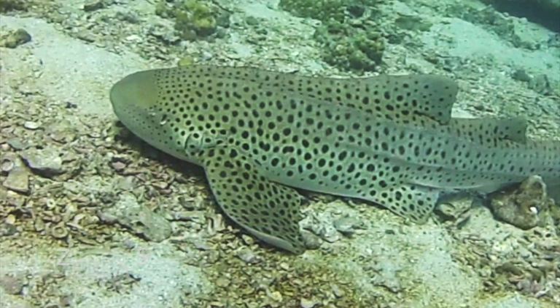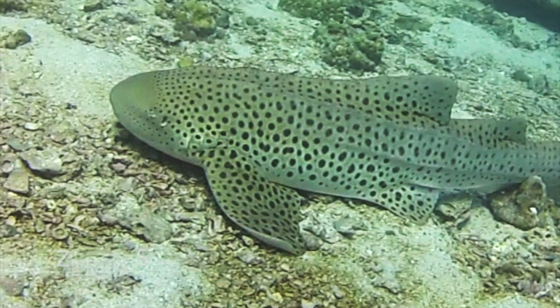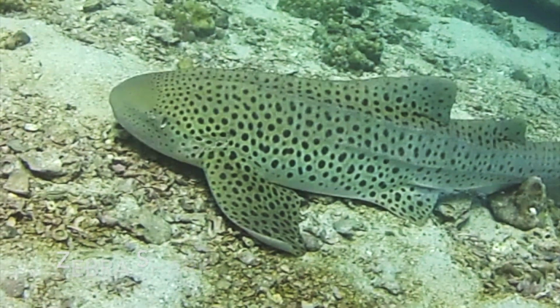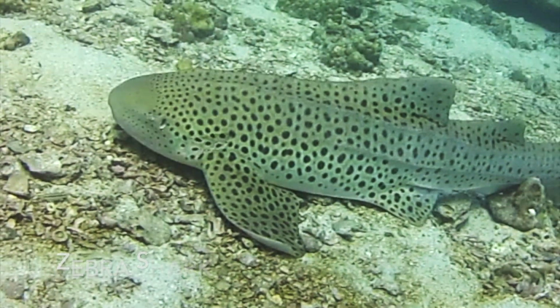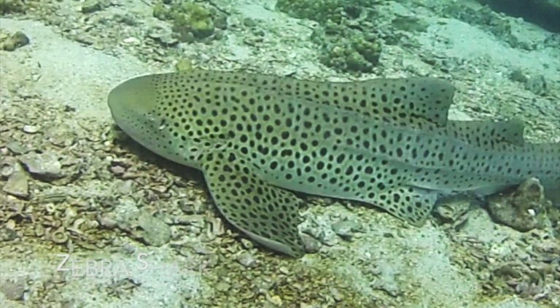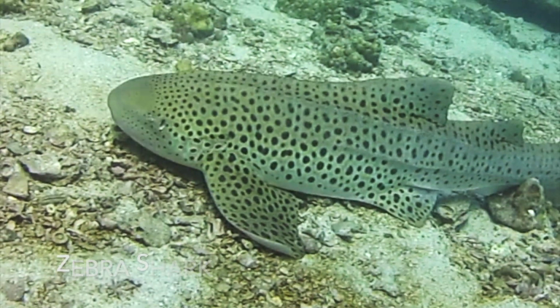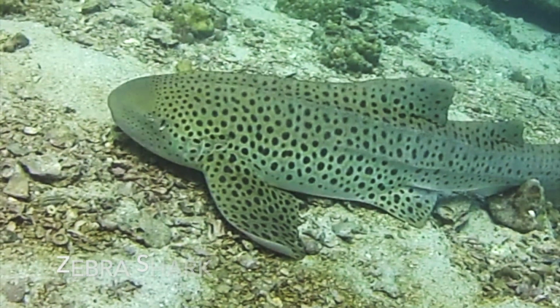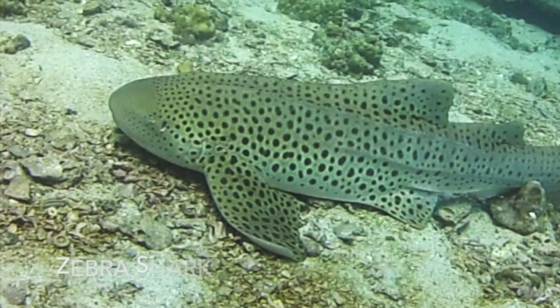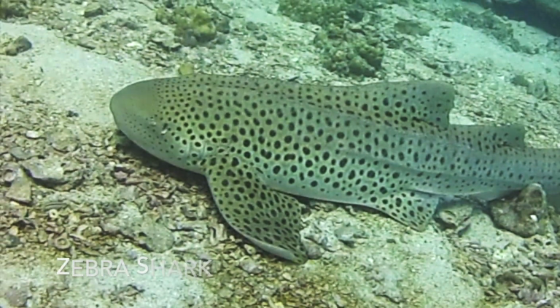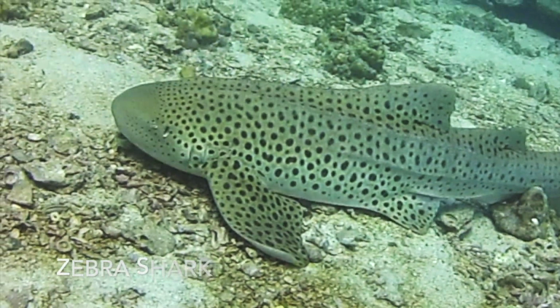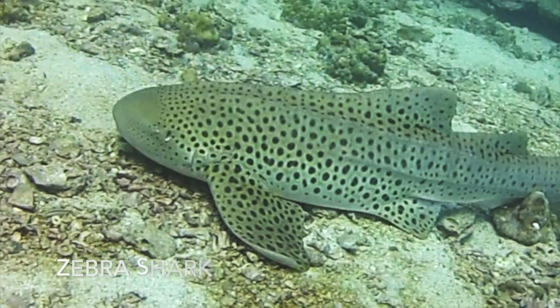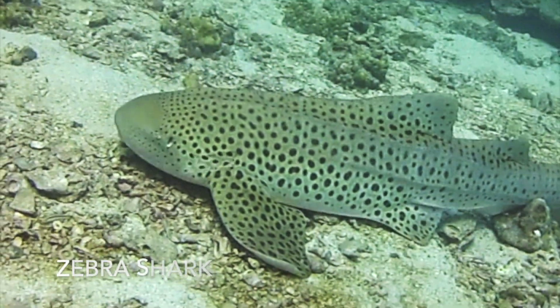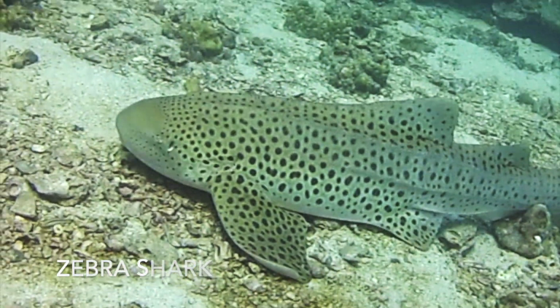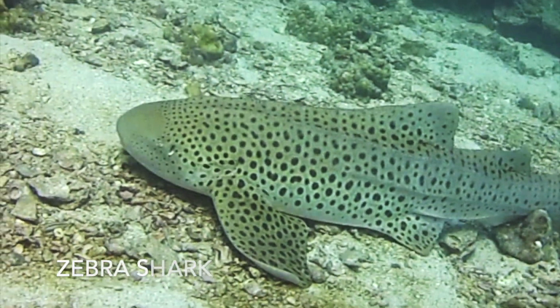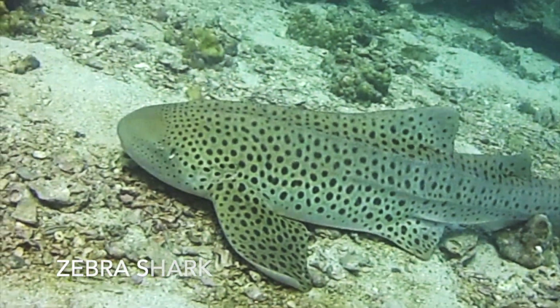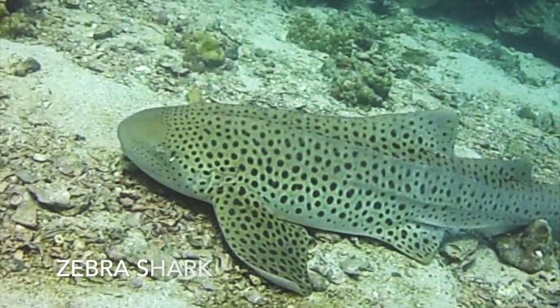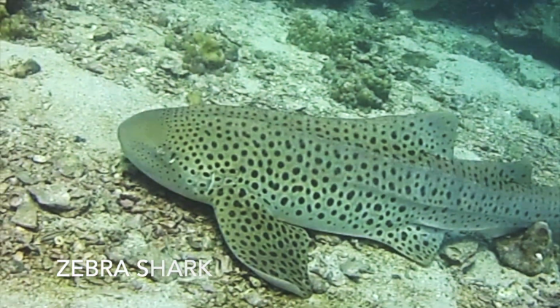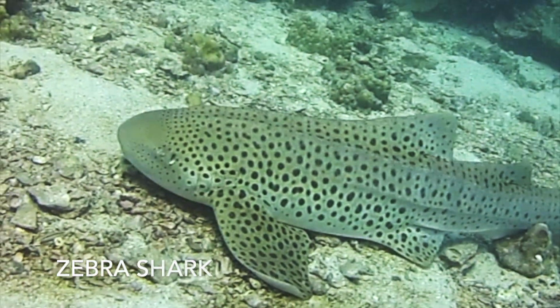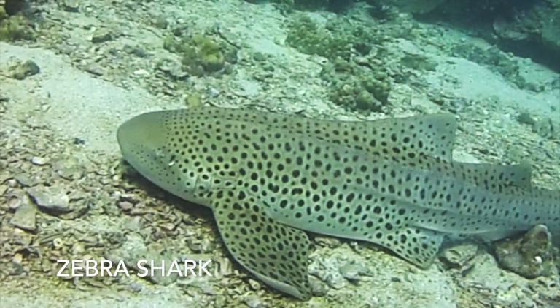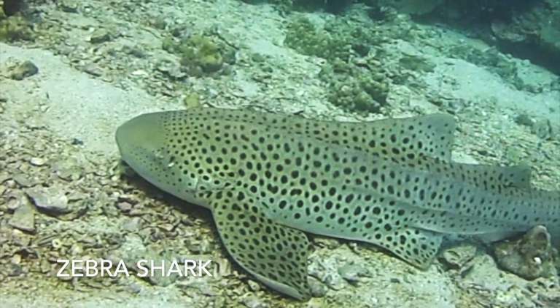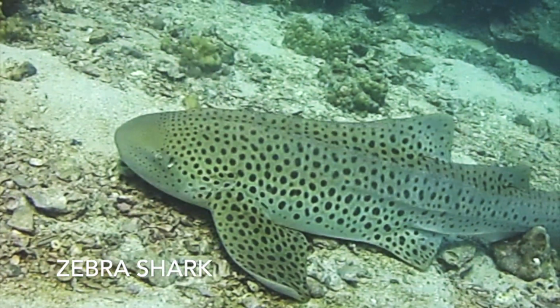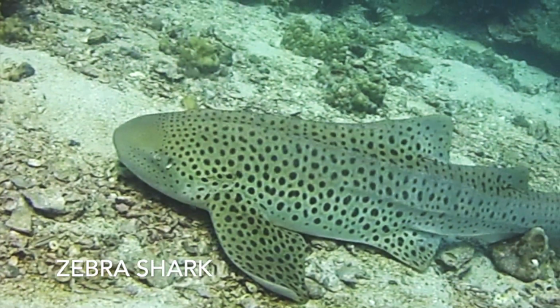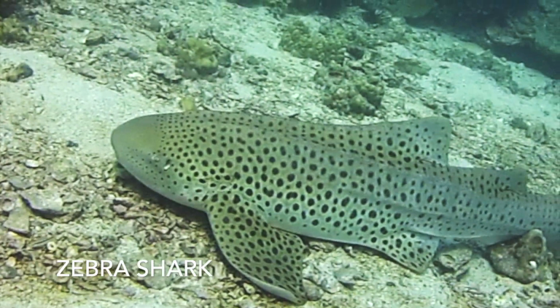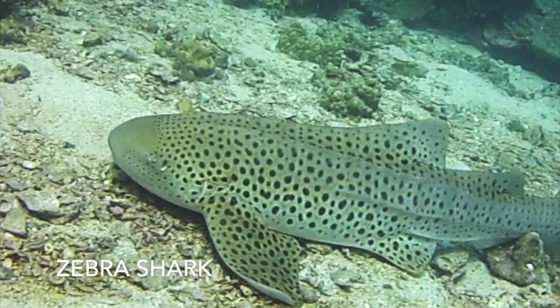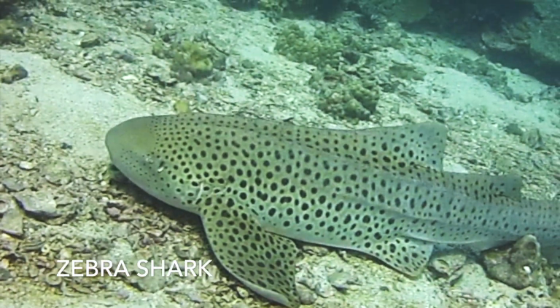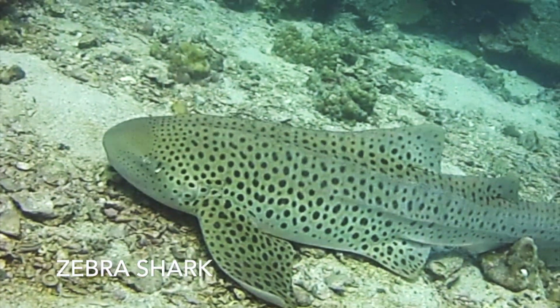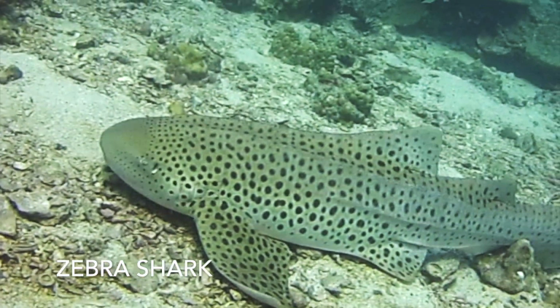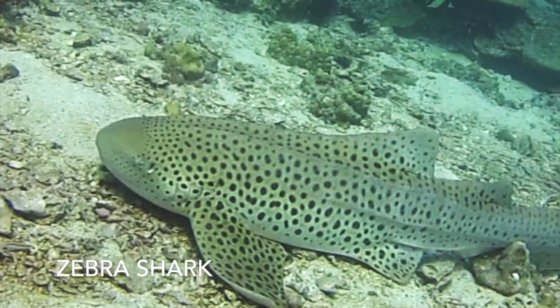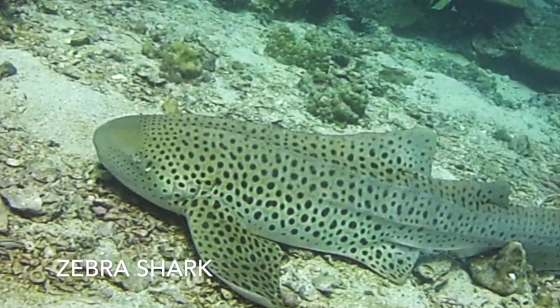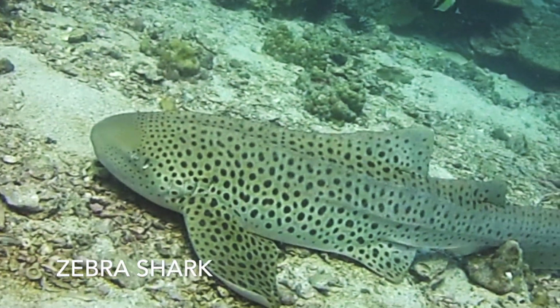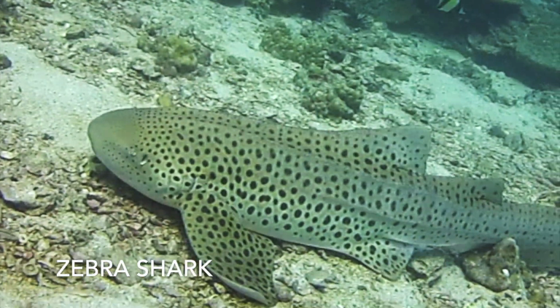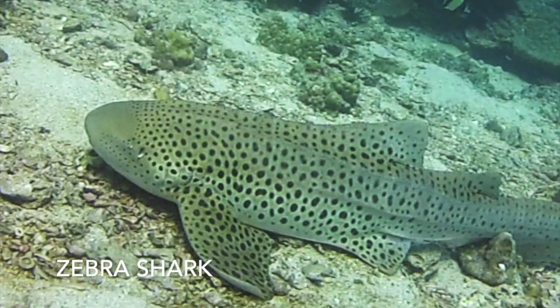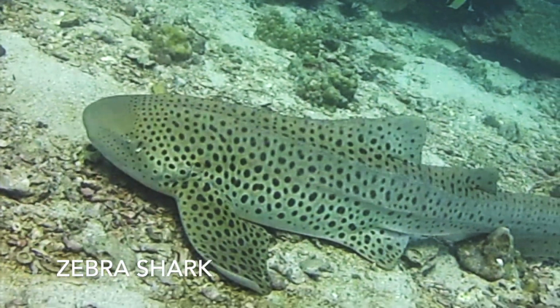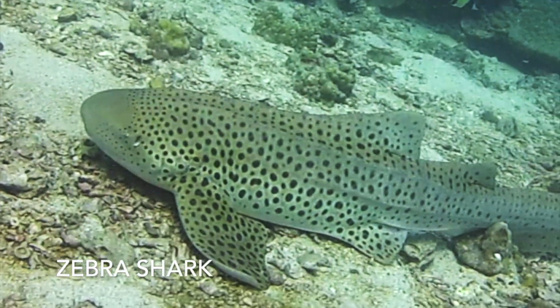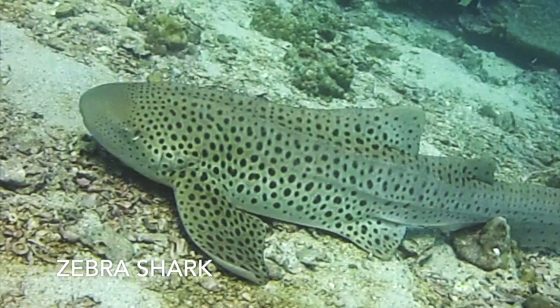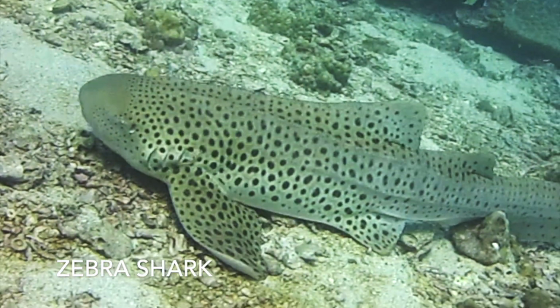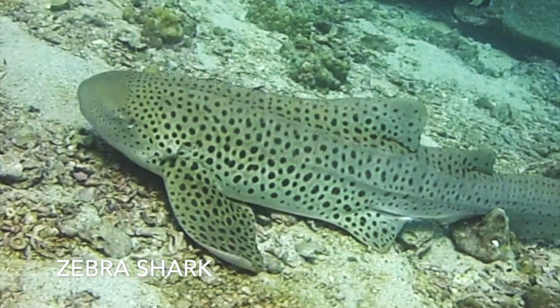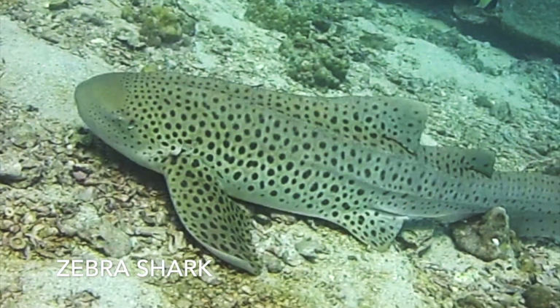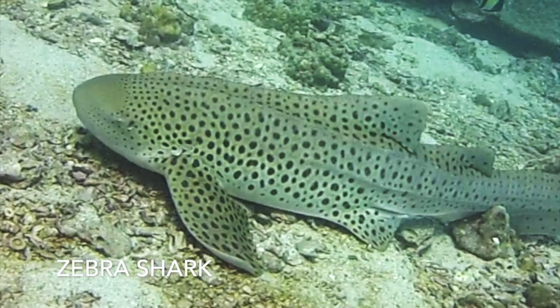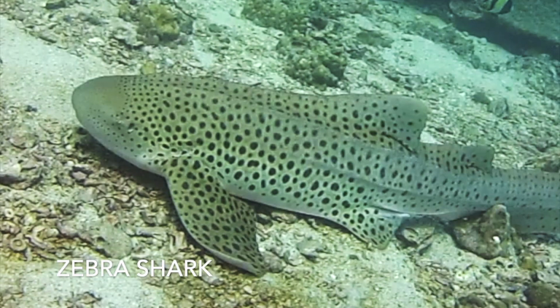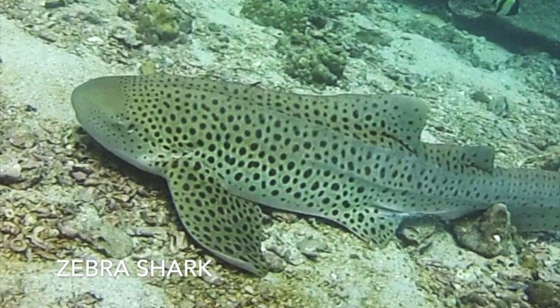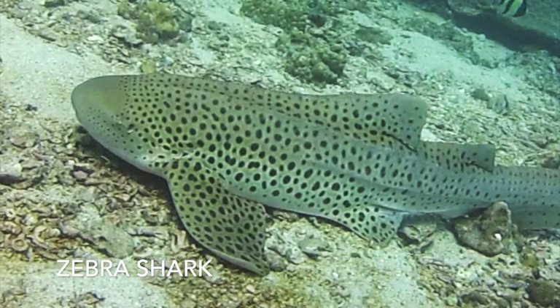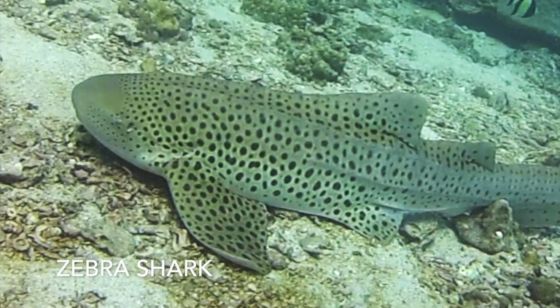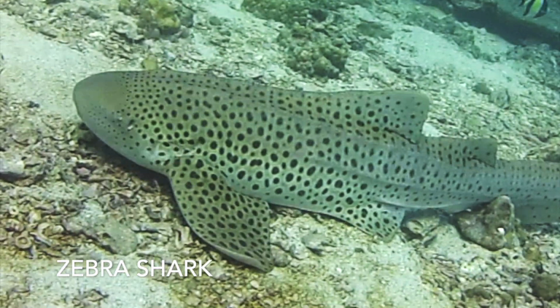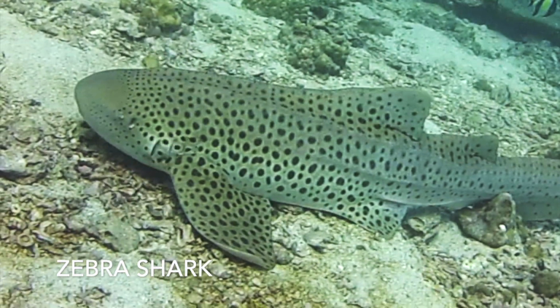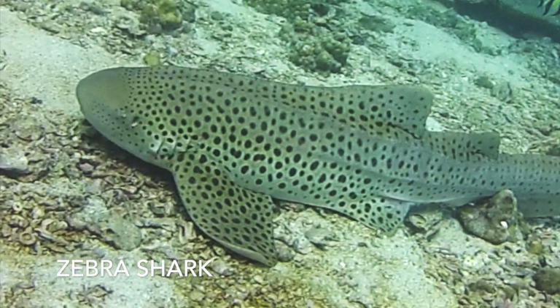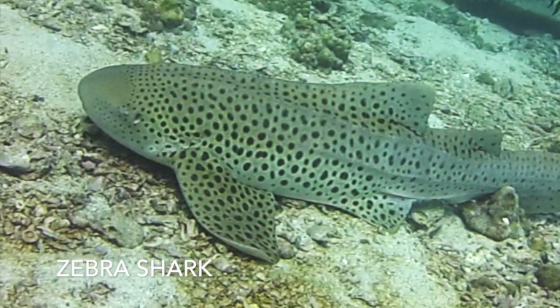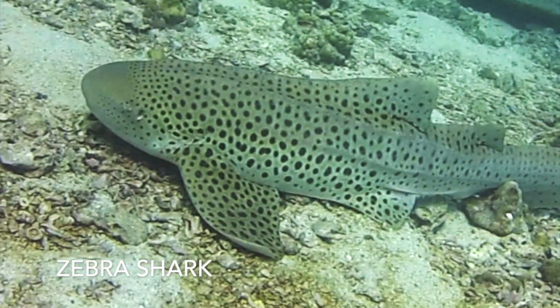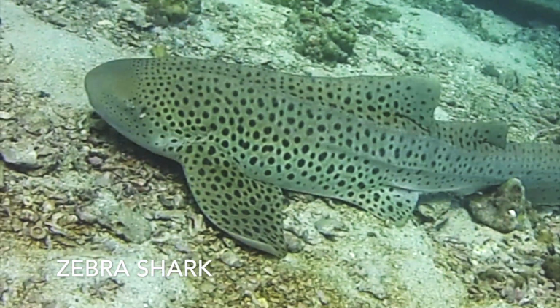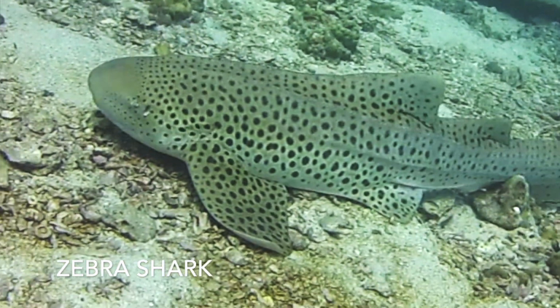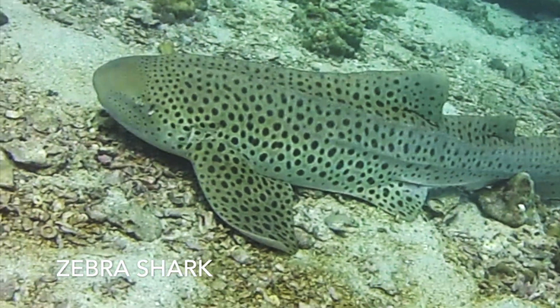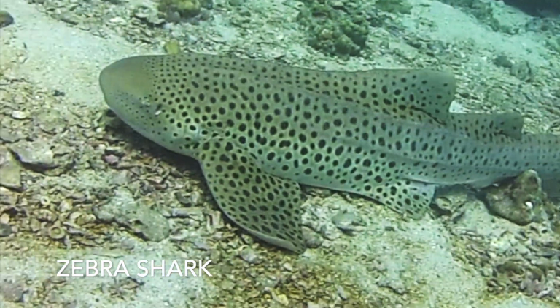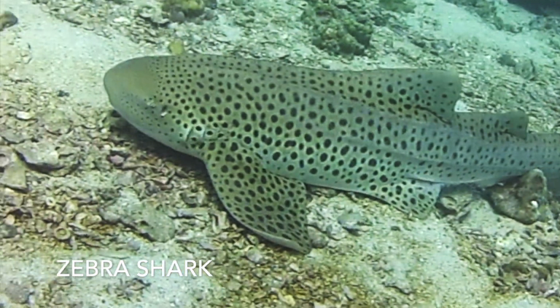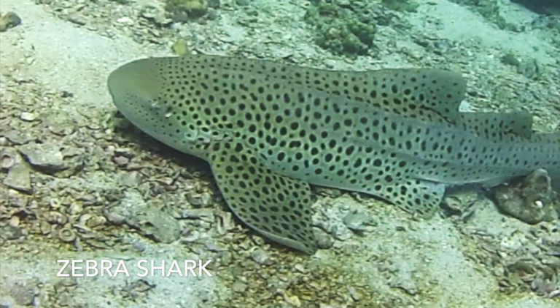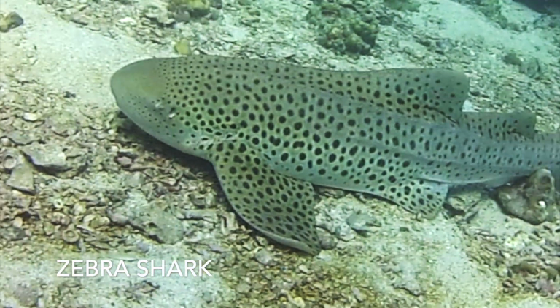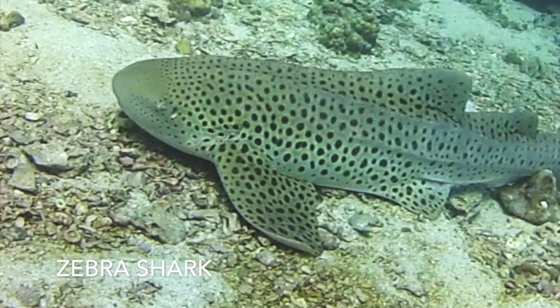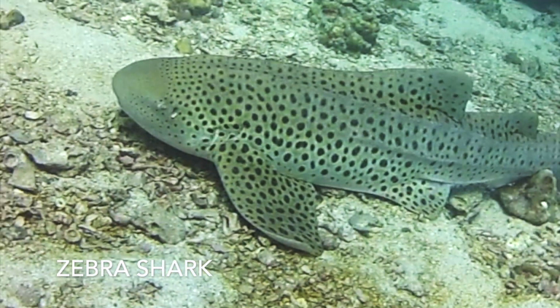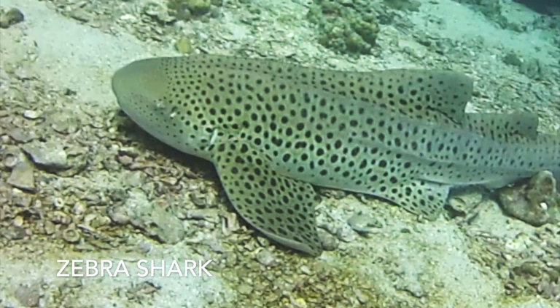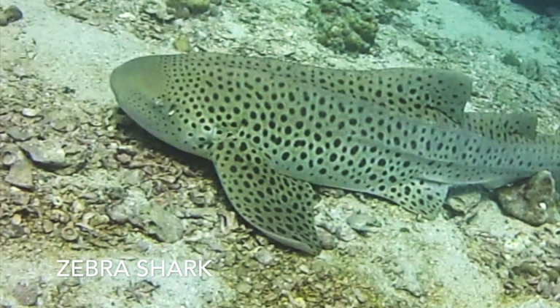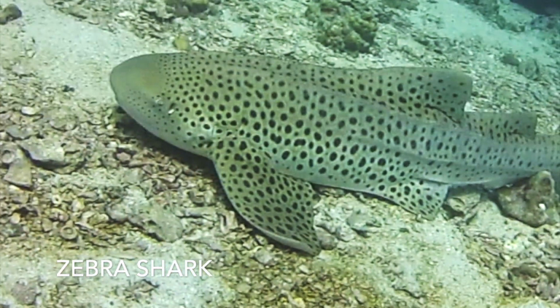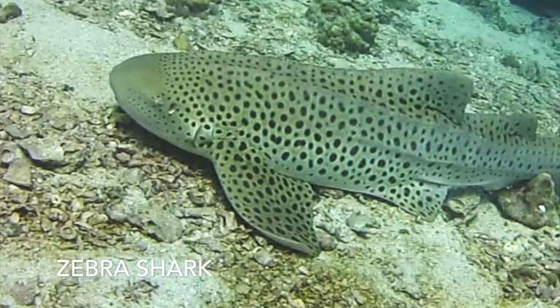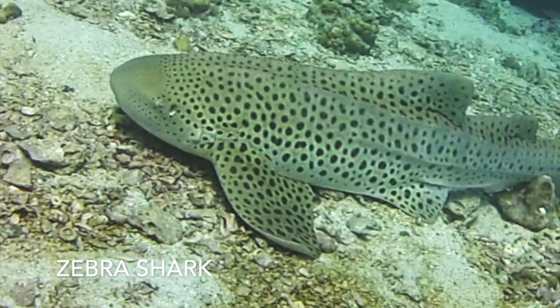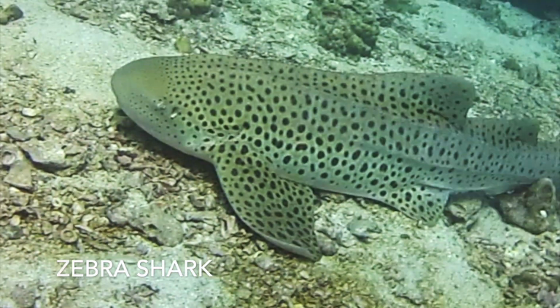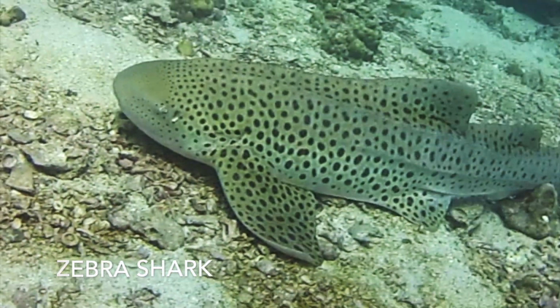Some sharks, like the zebra shark, are able to stay at rest and continue to breathe by pumping water through their gills.